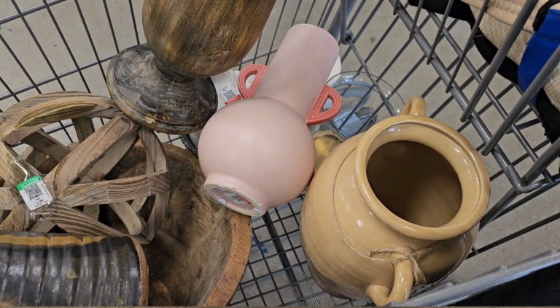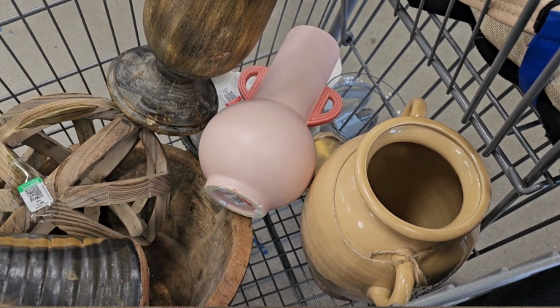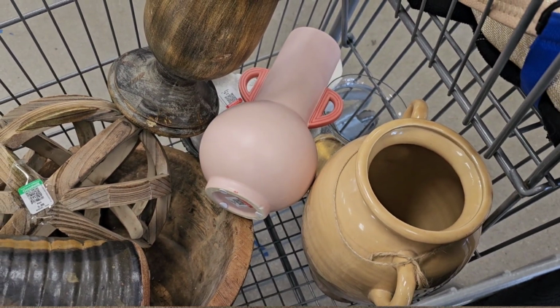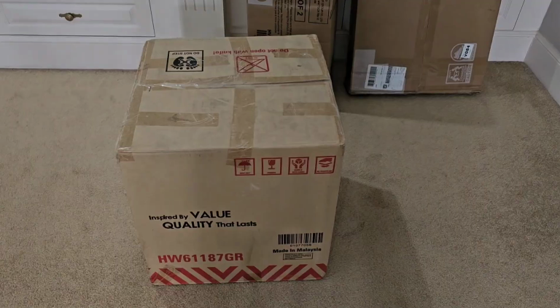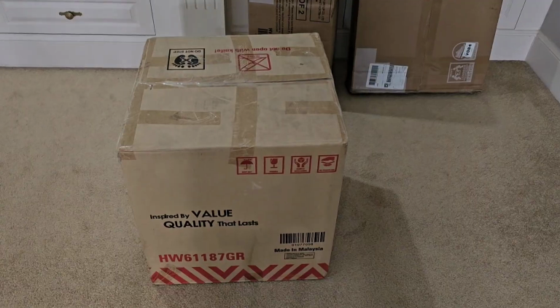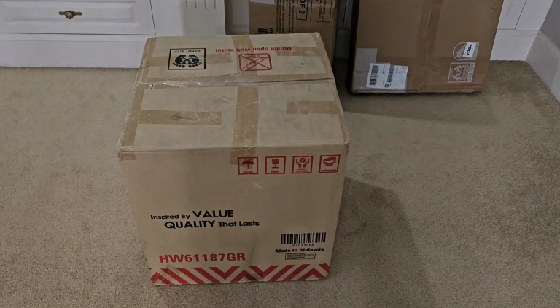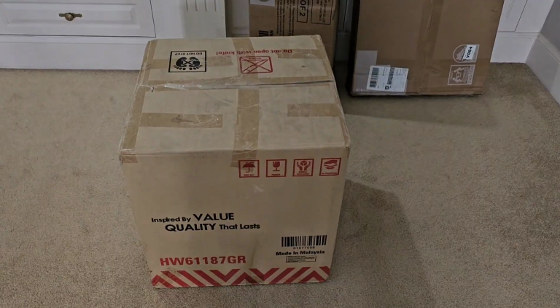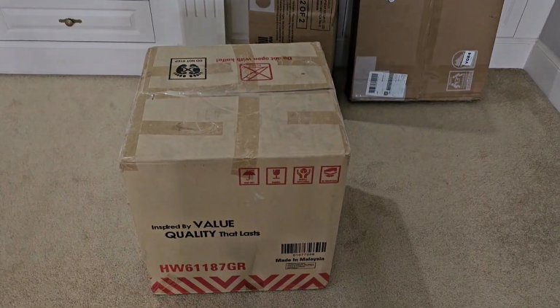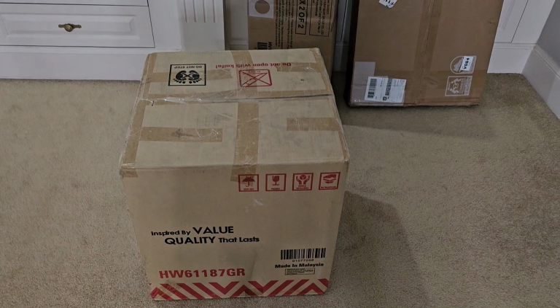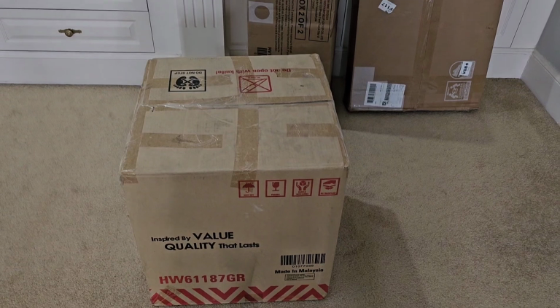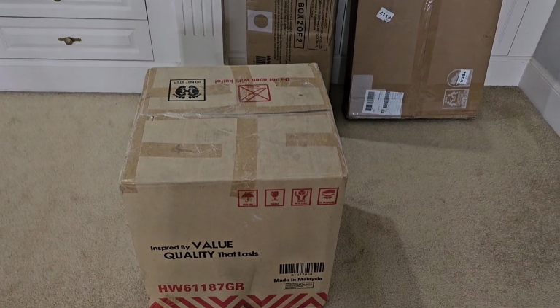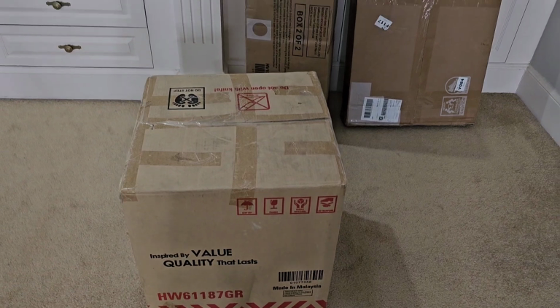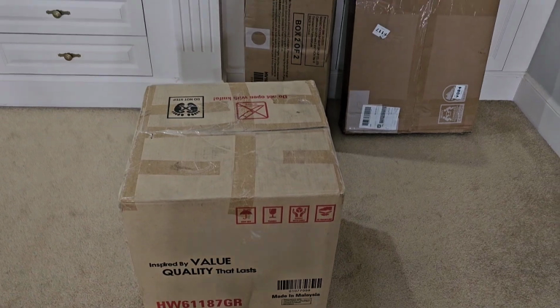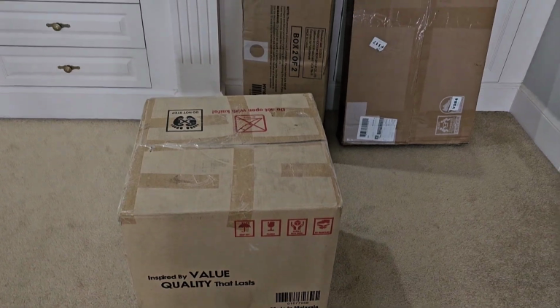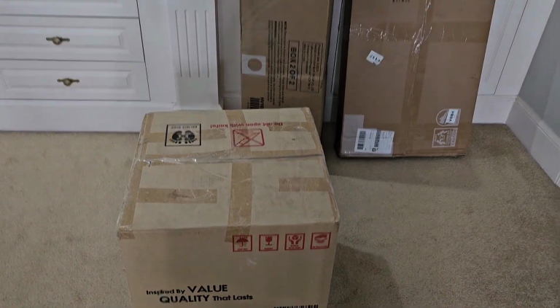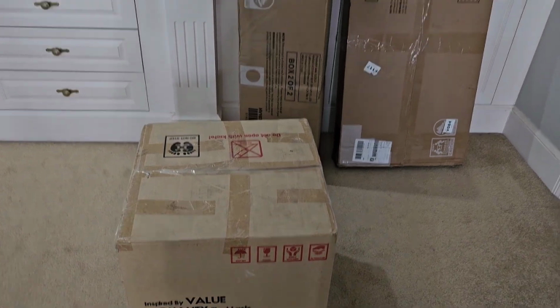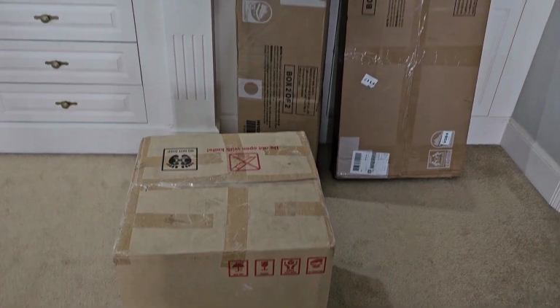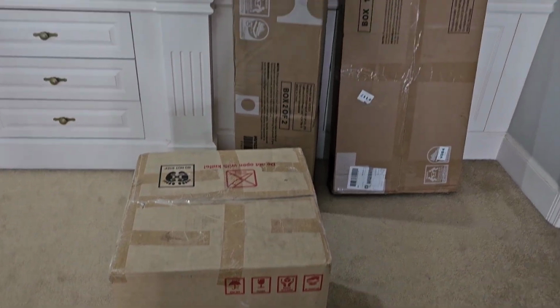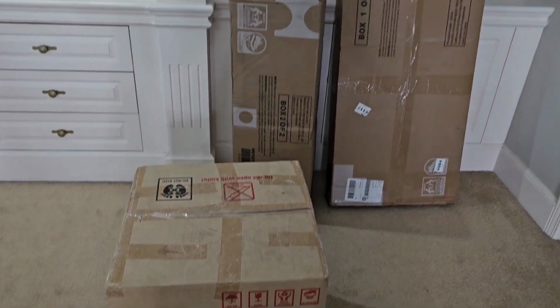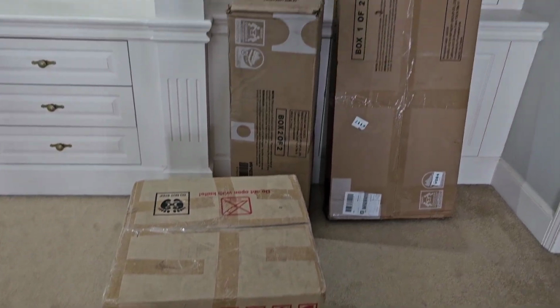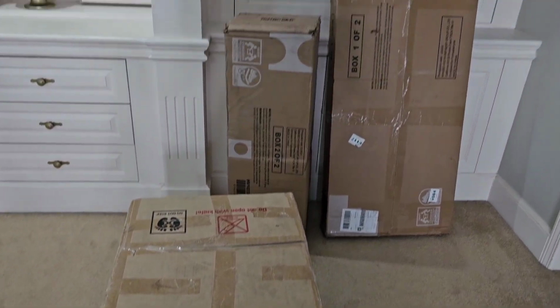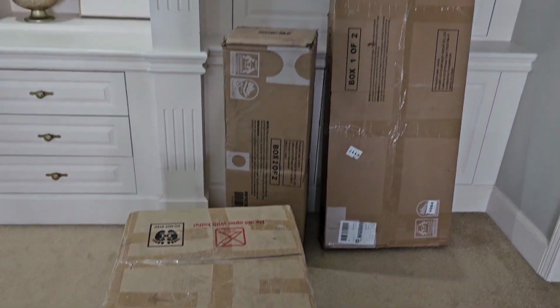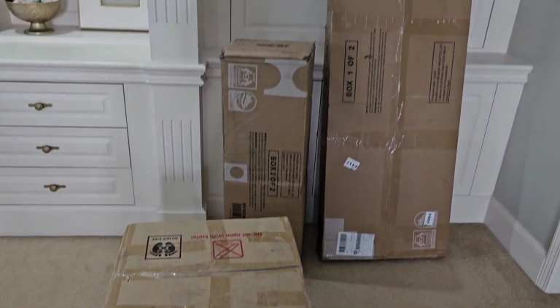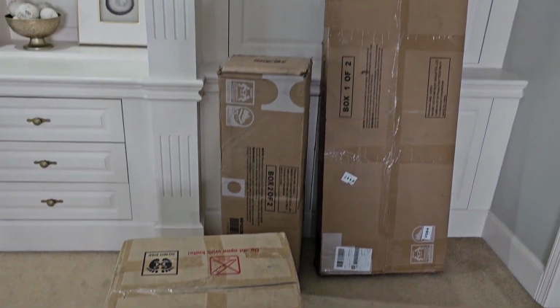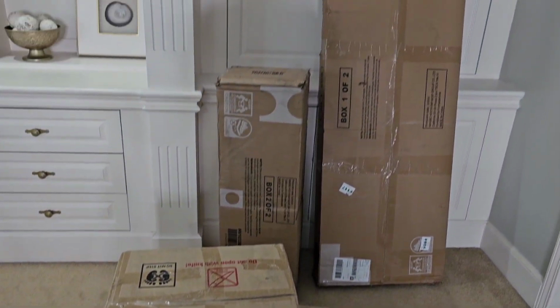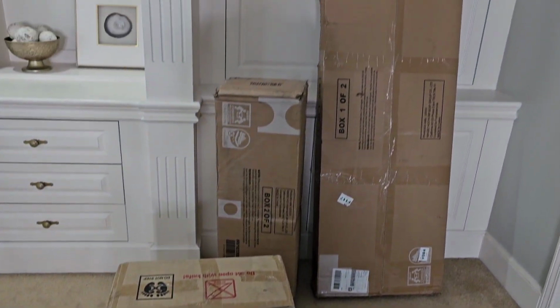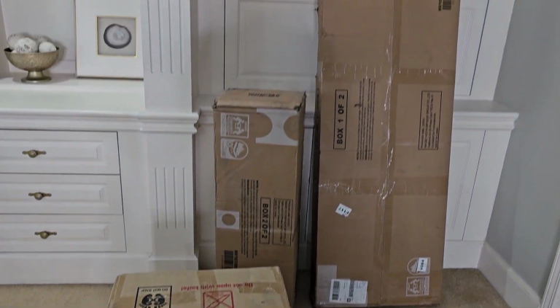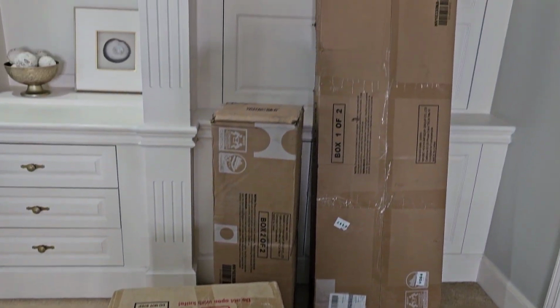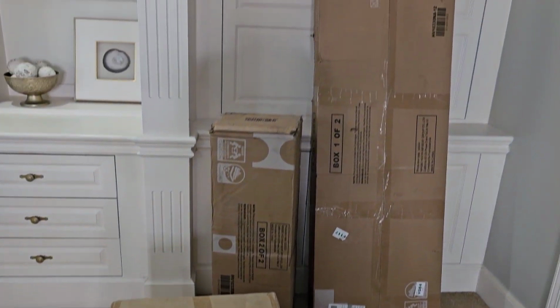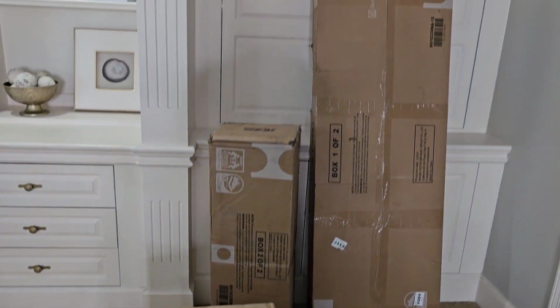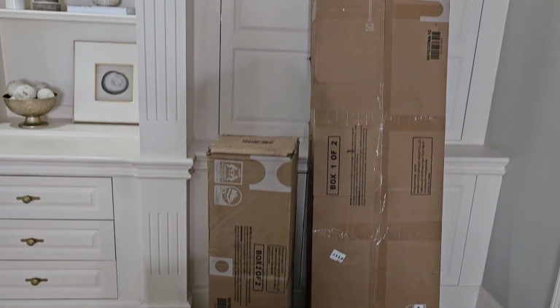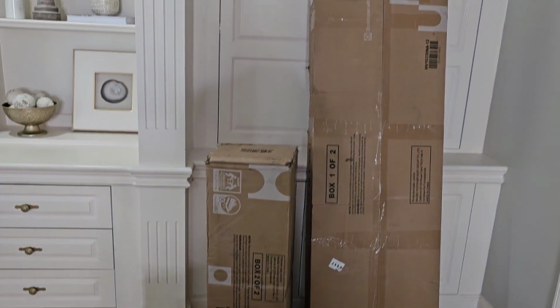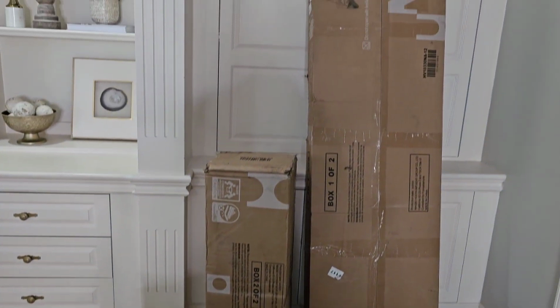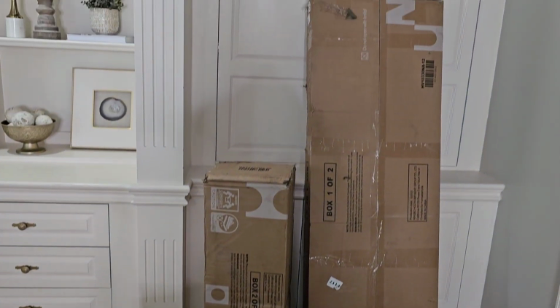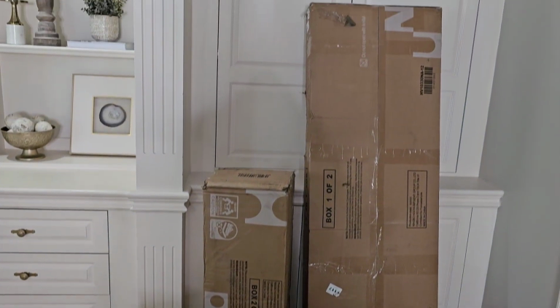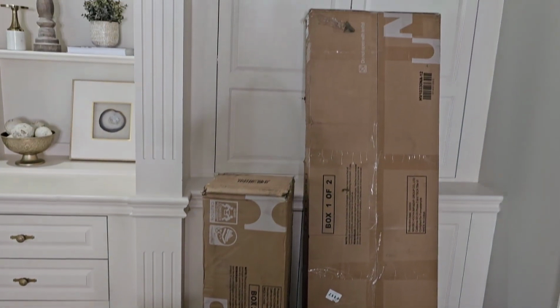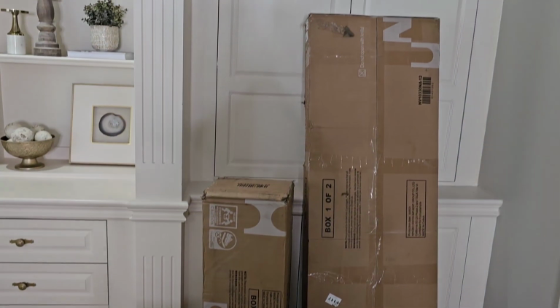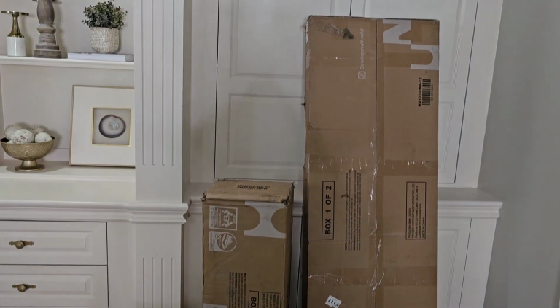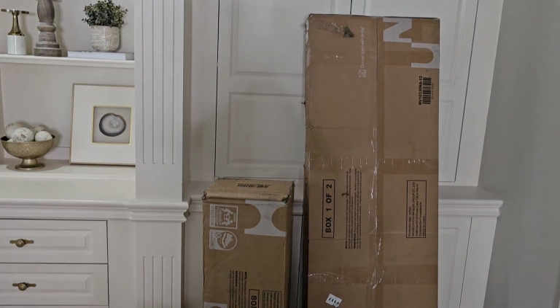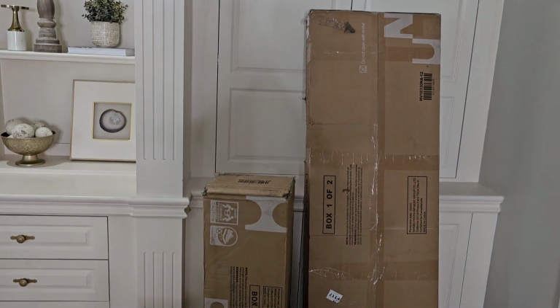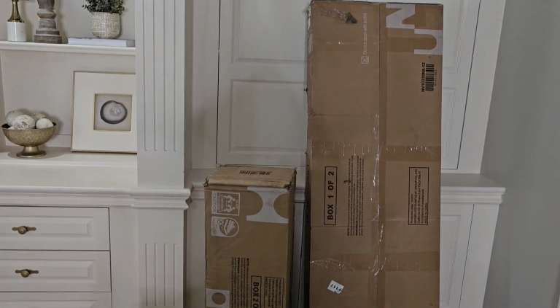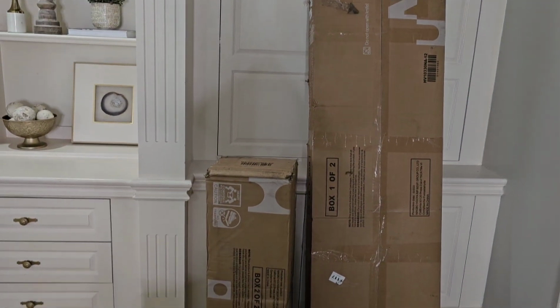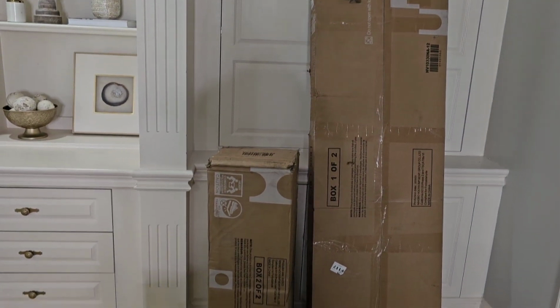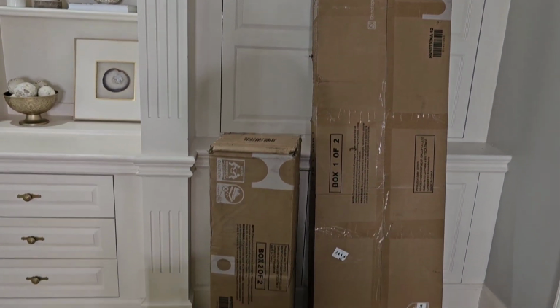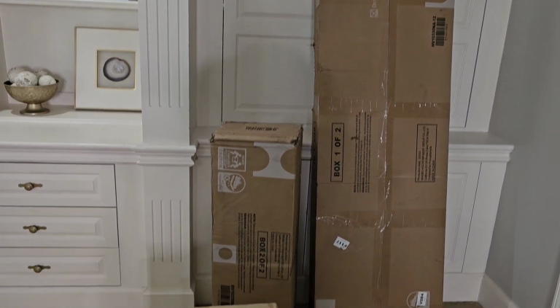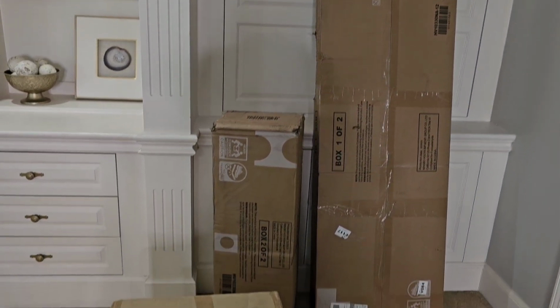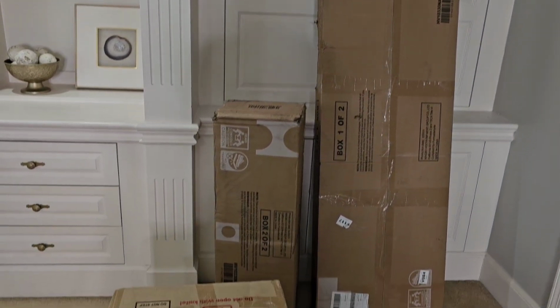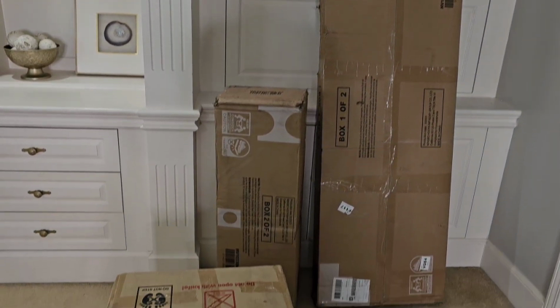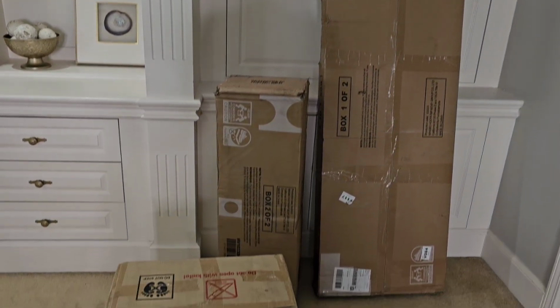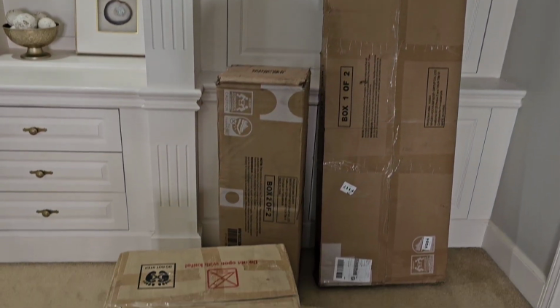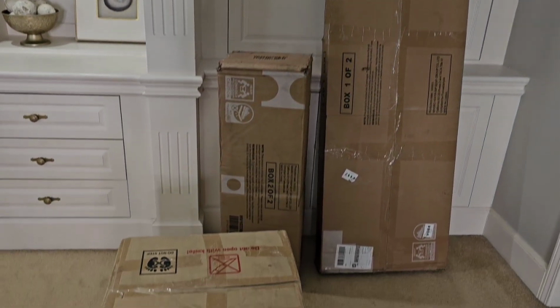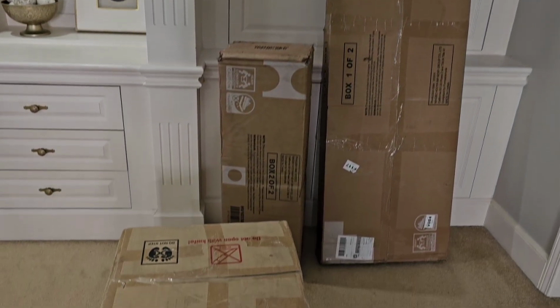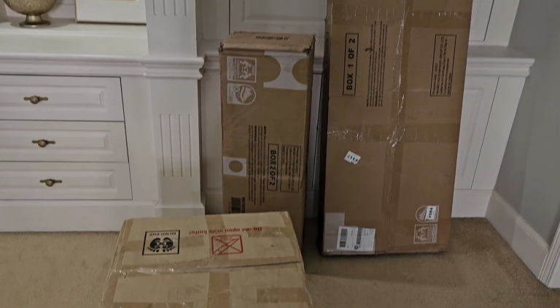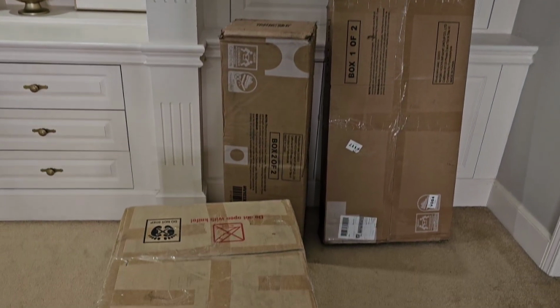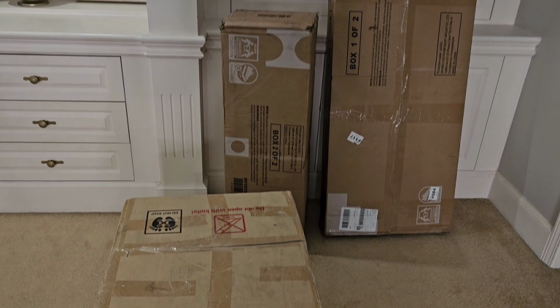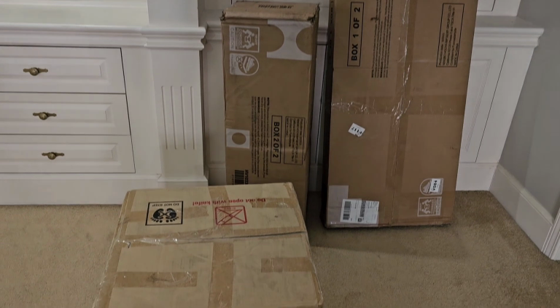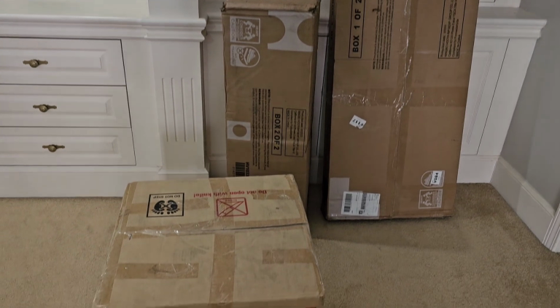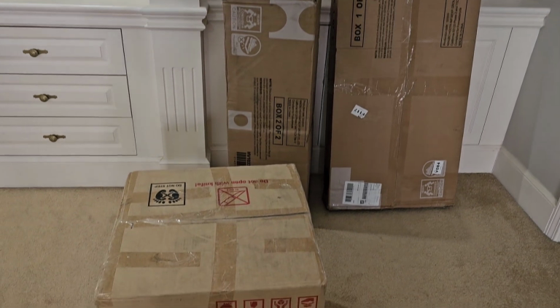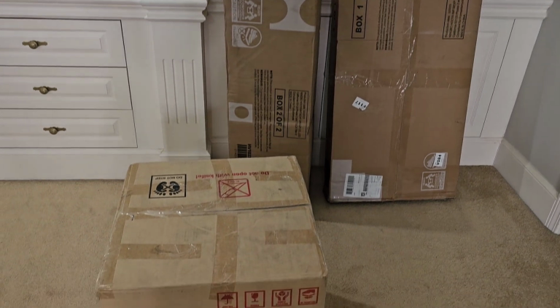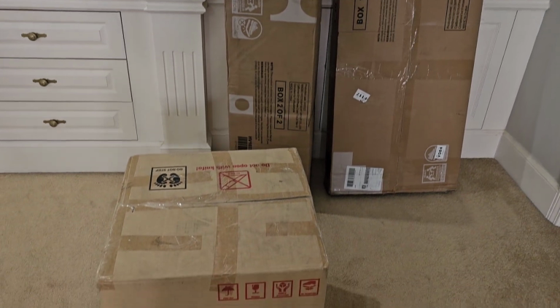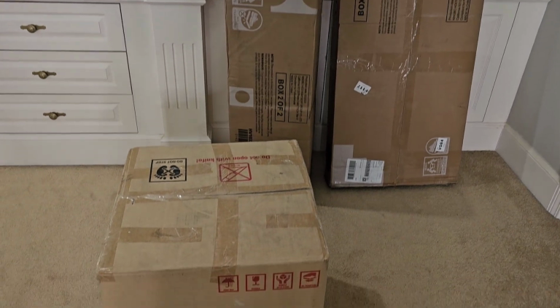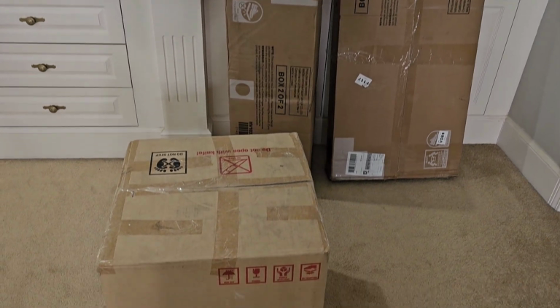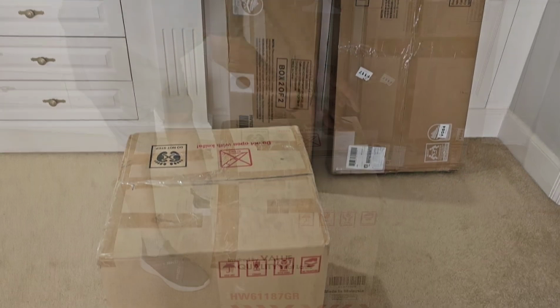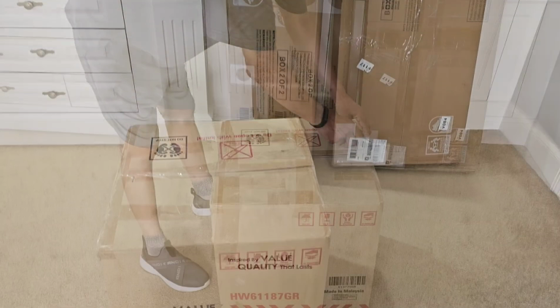Alright, guys. I have a few packages here that I'm going to be opening for my bedroom makeover.